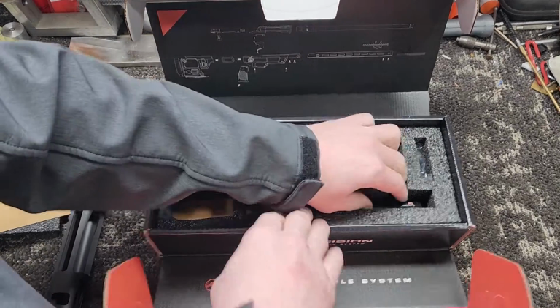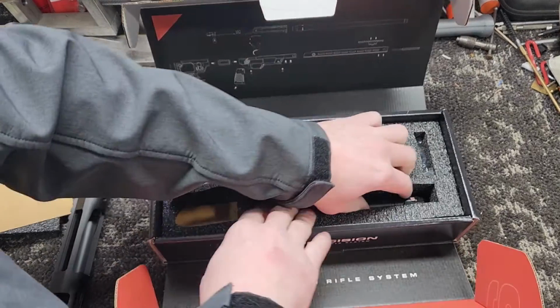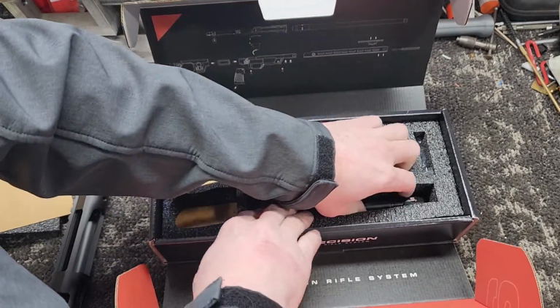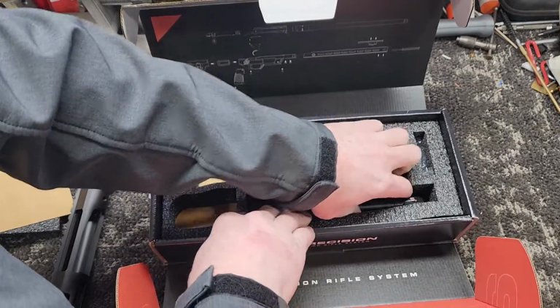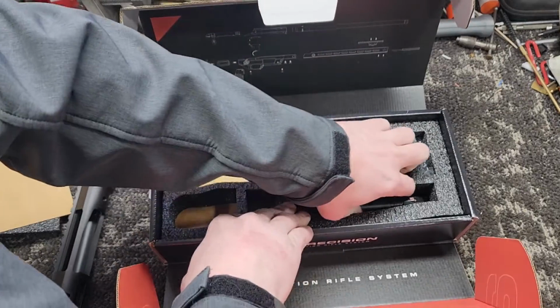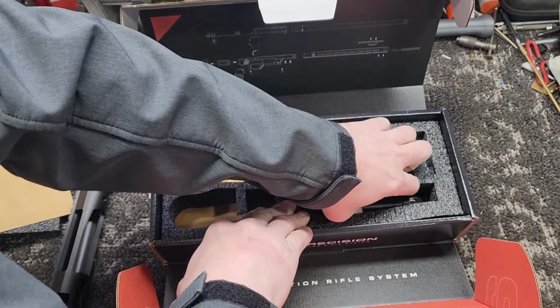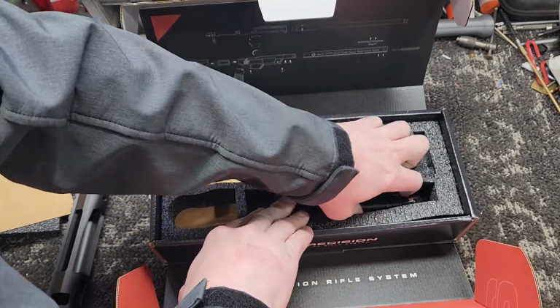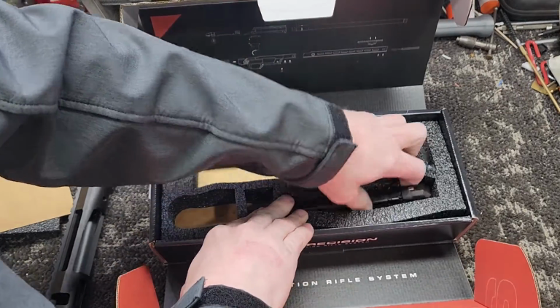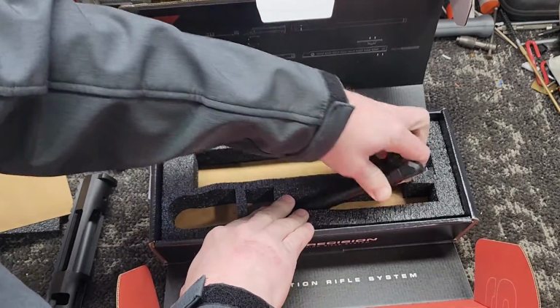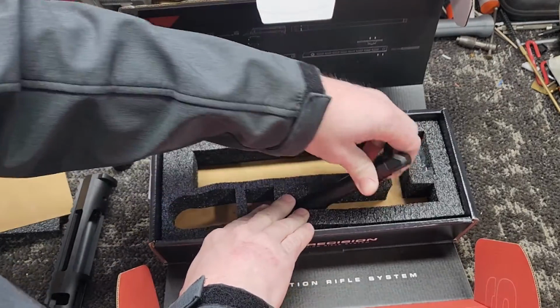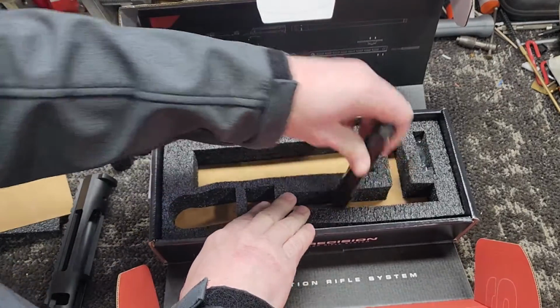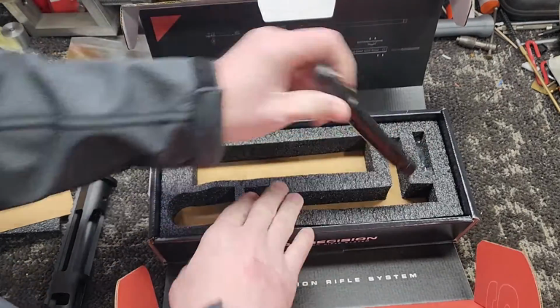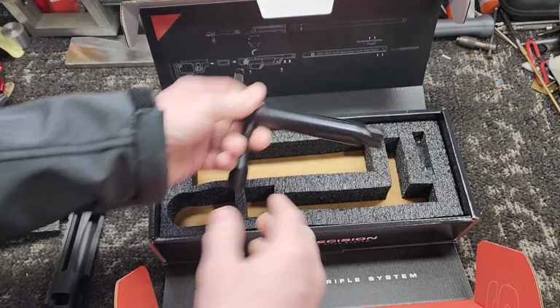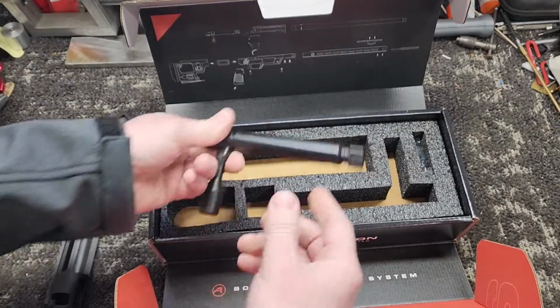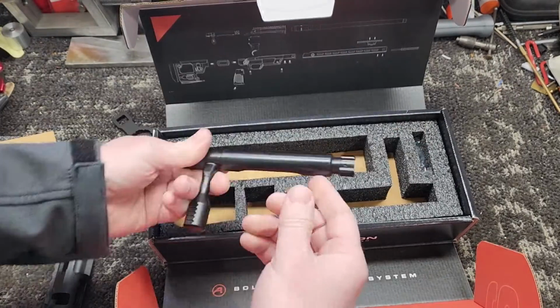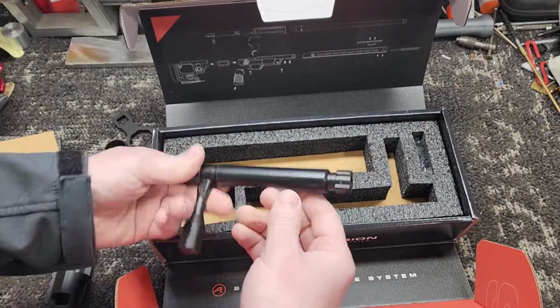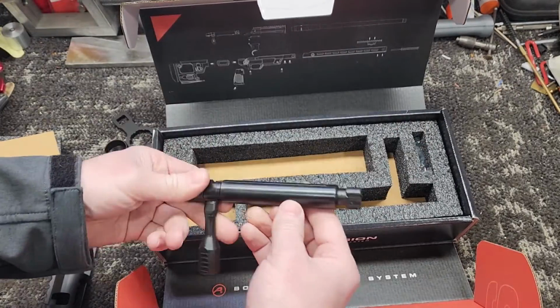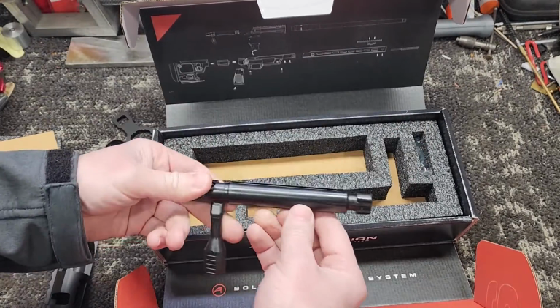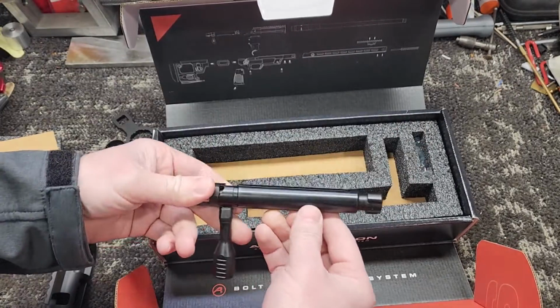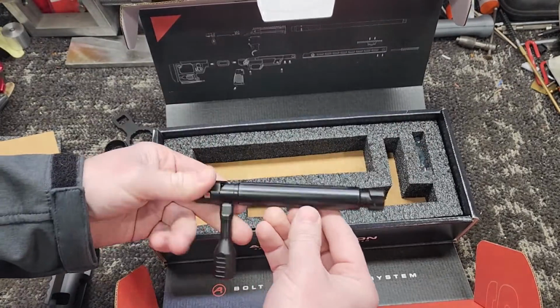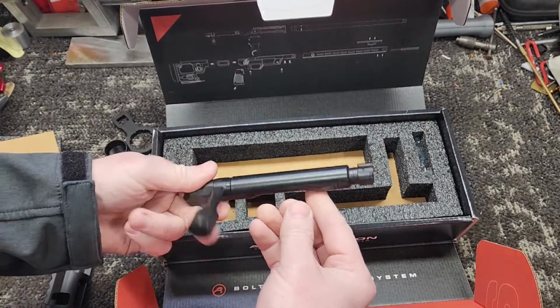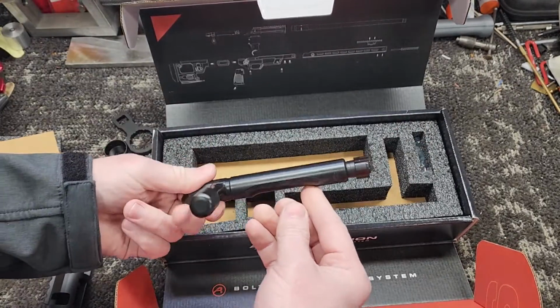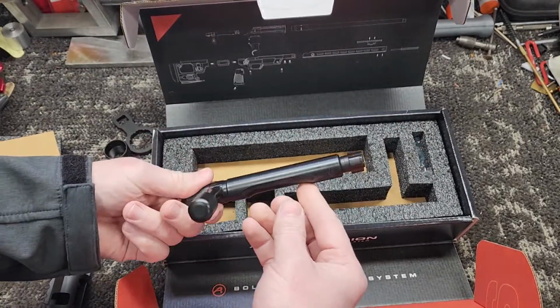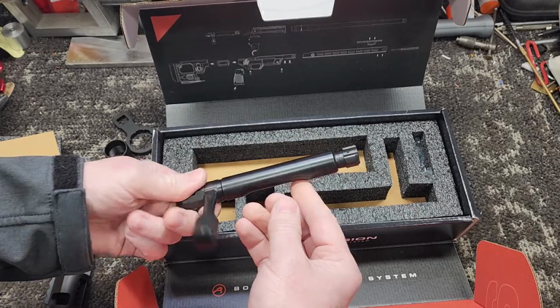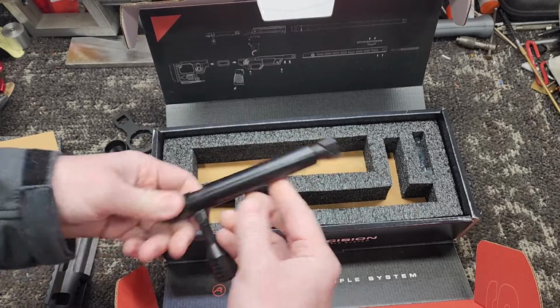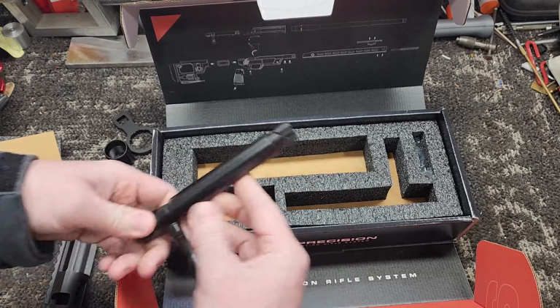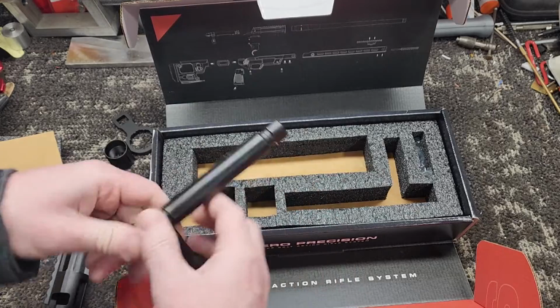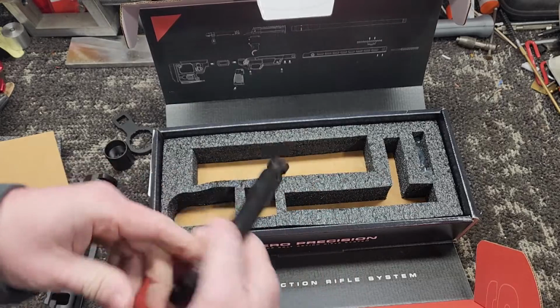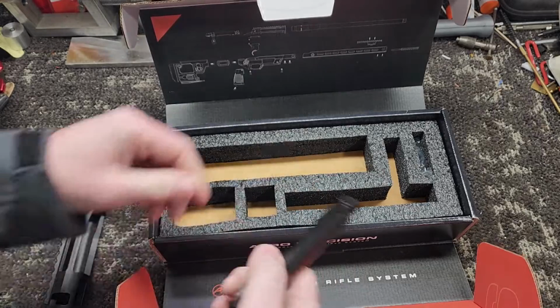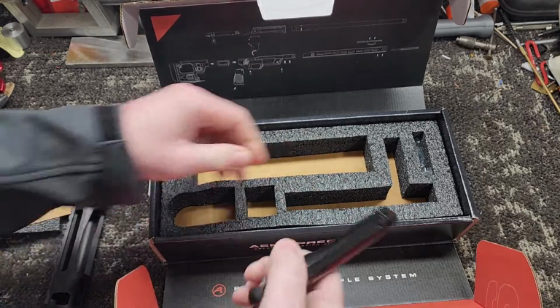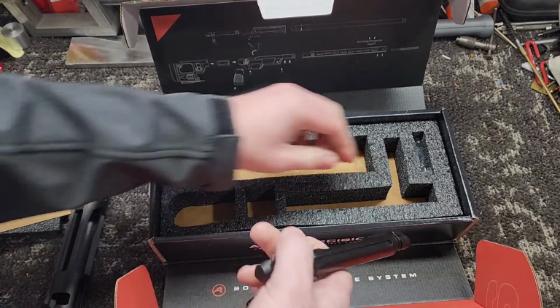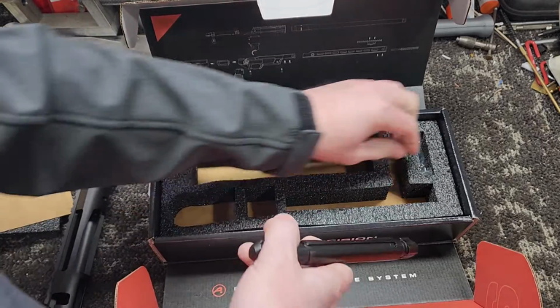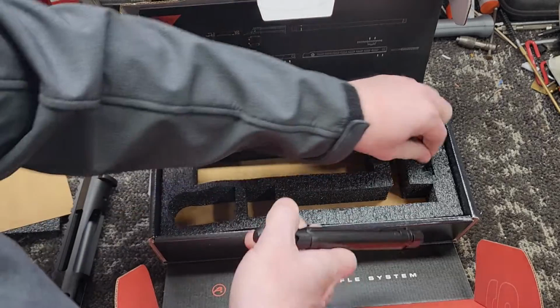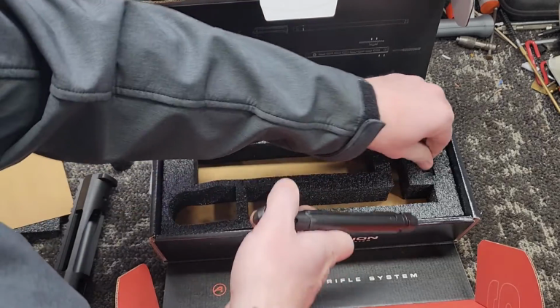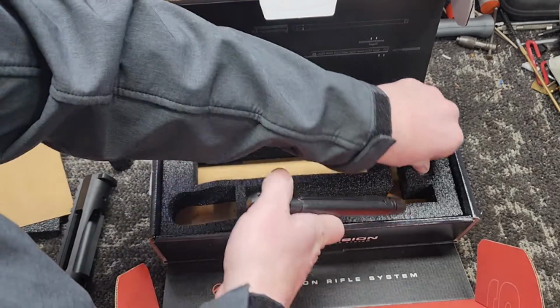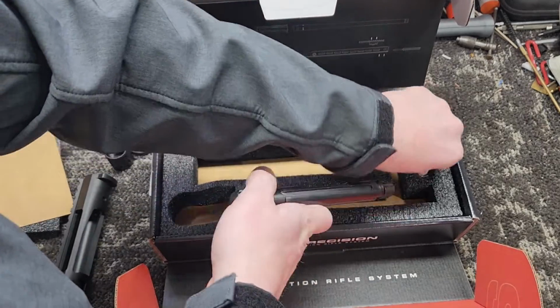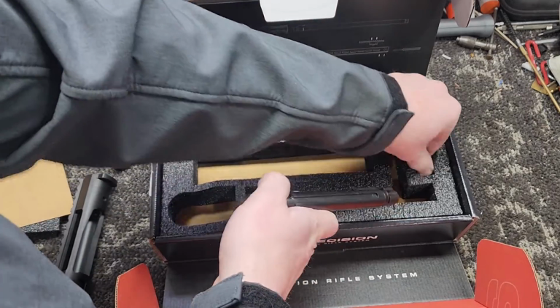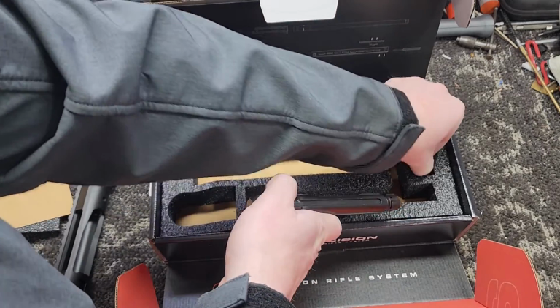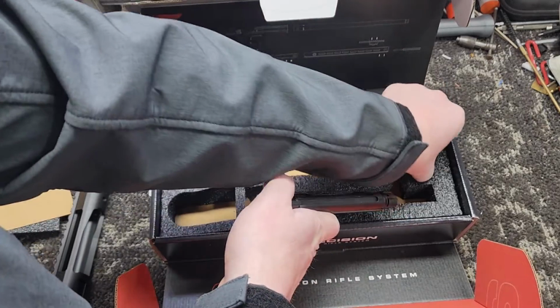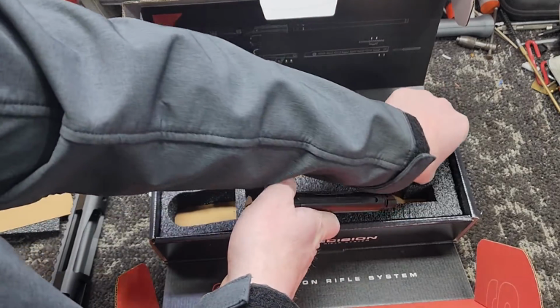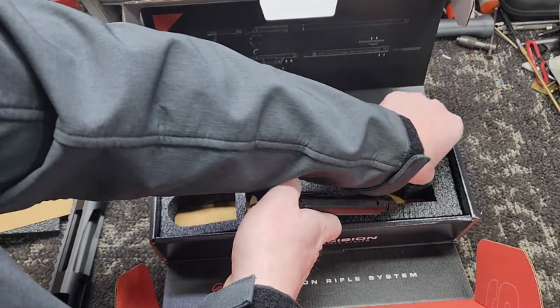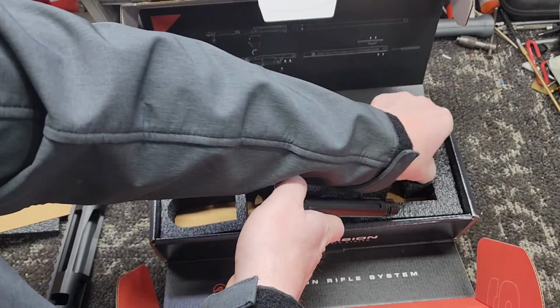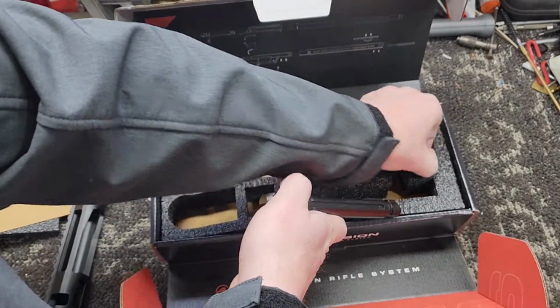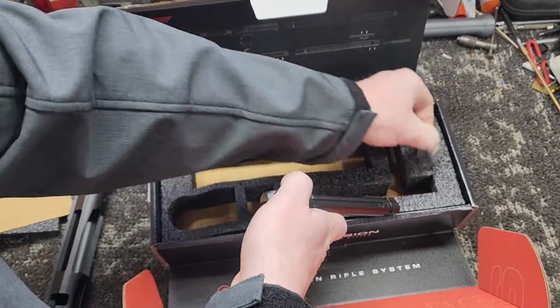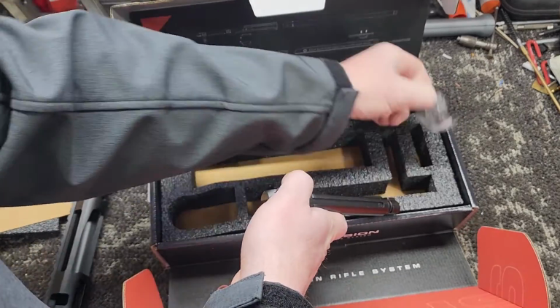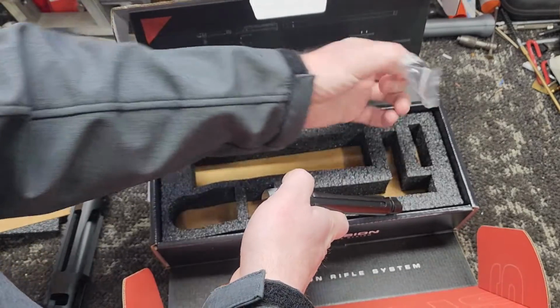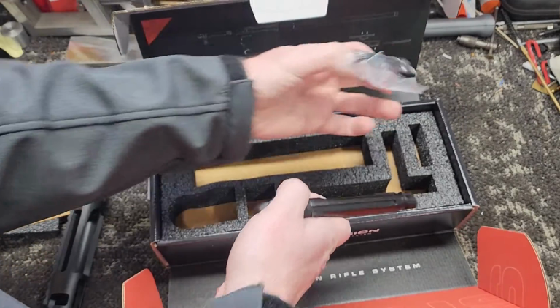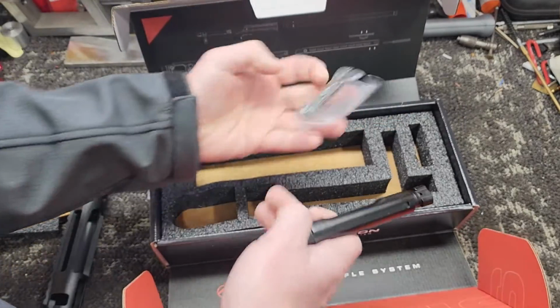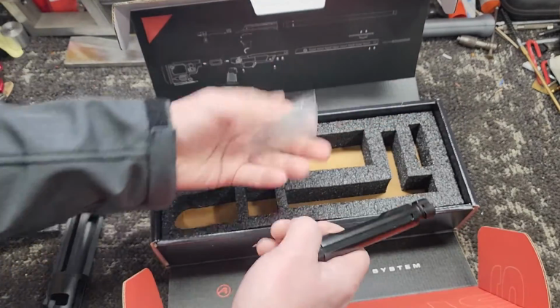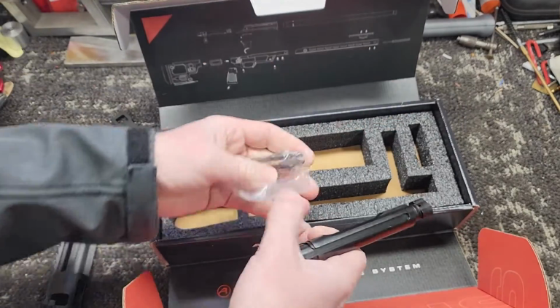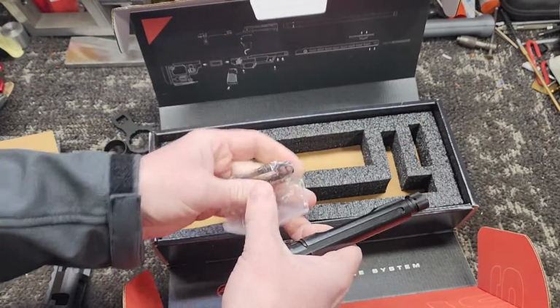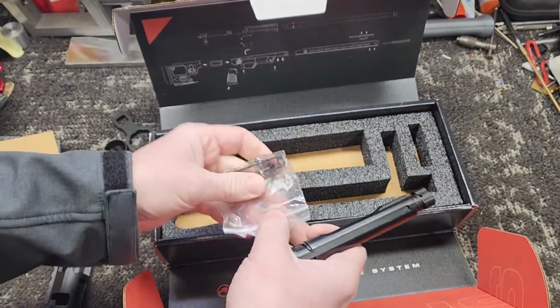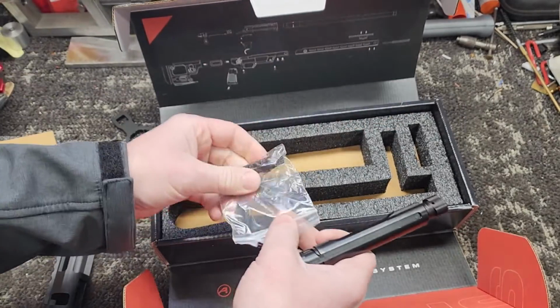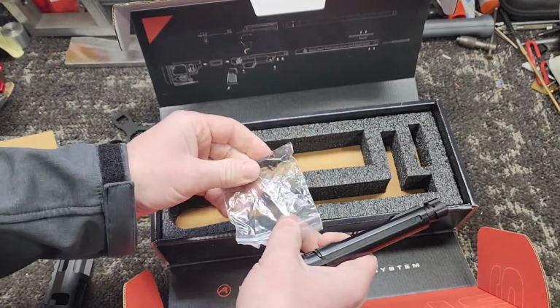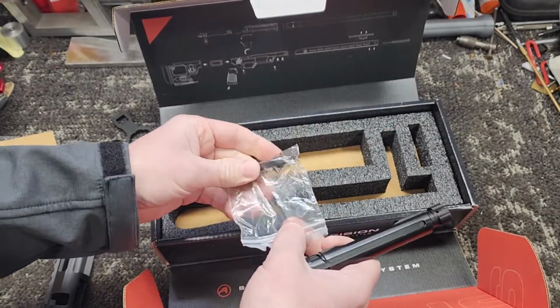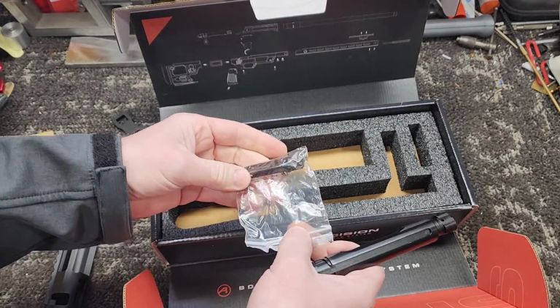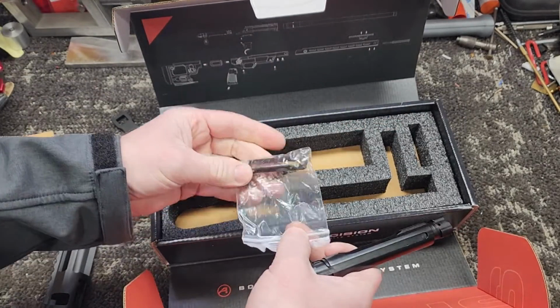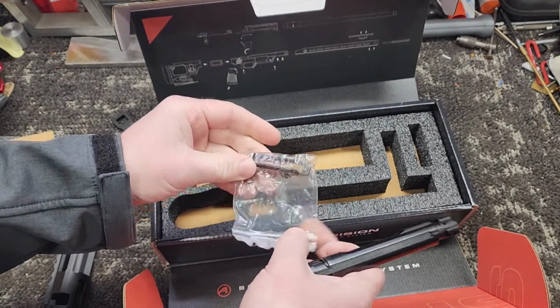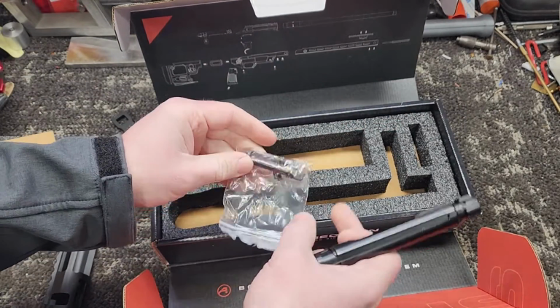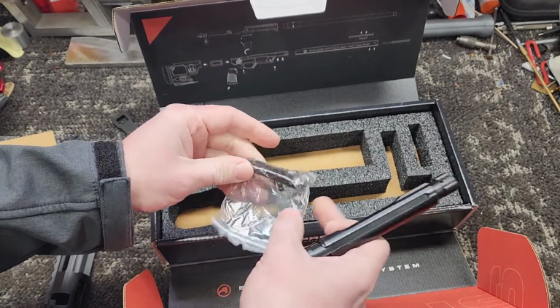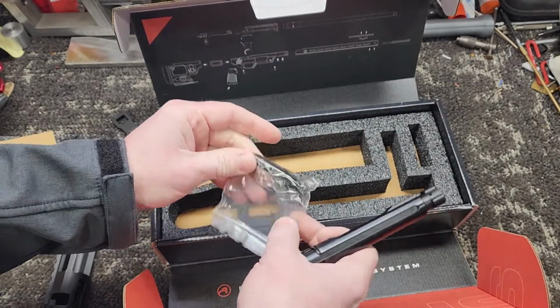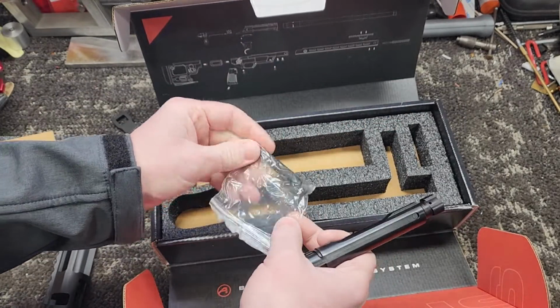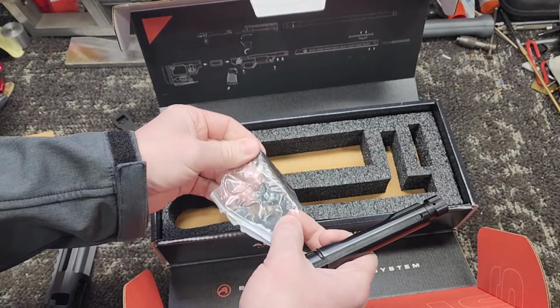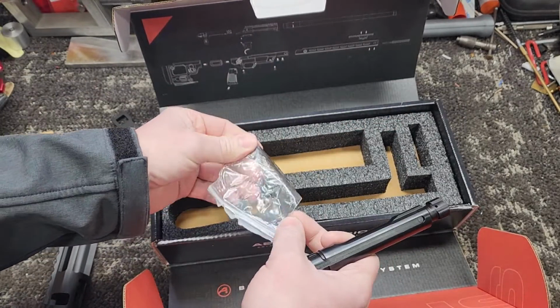They give you the bolt, of course. And last but not least, here's their trigger hanger.